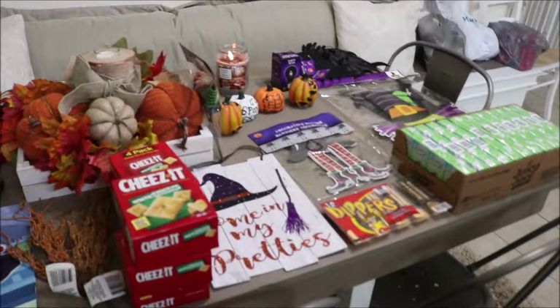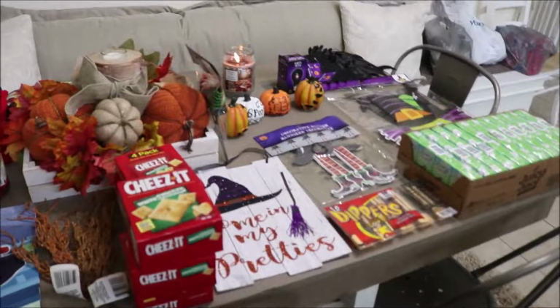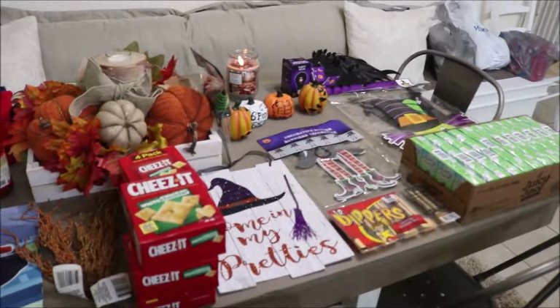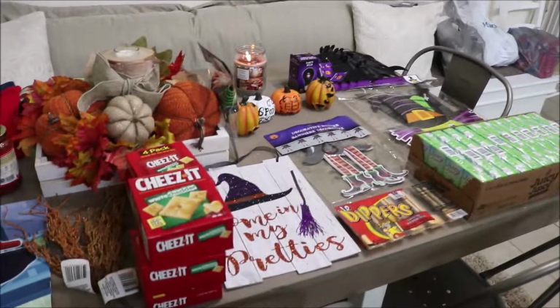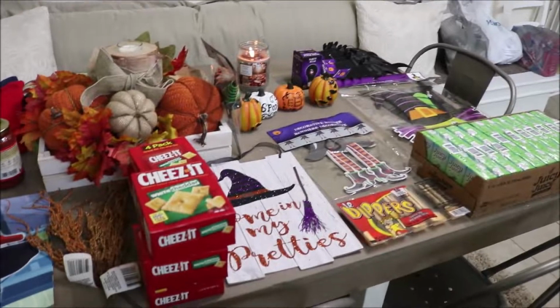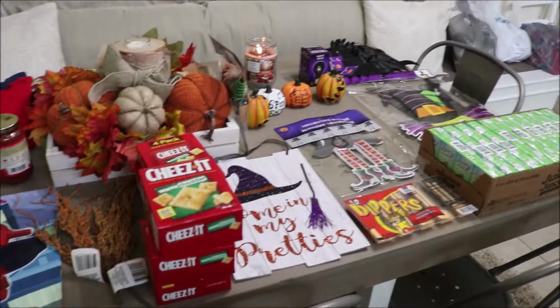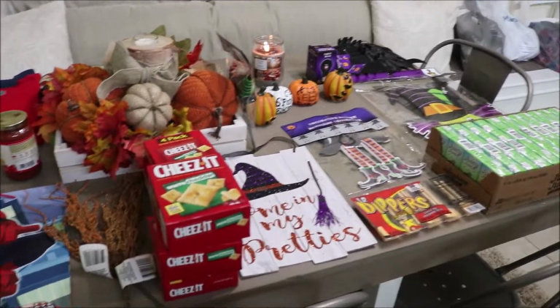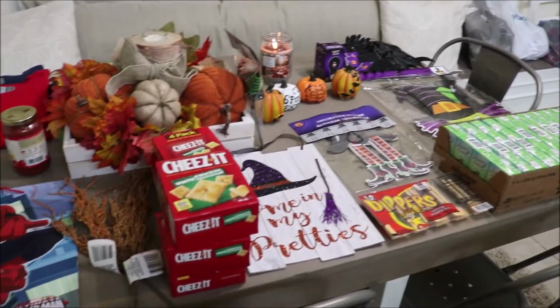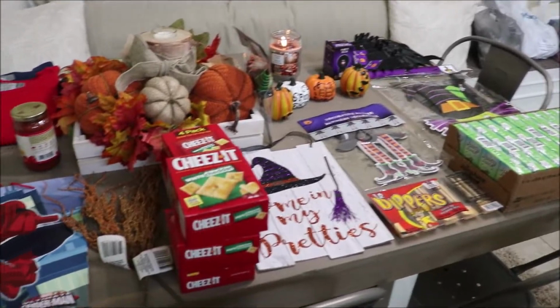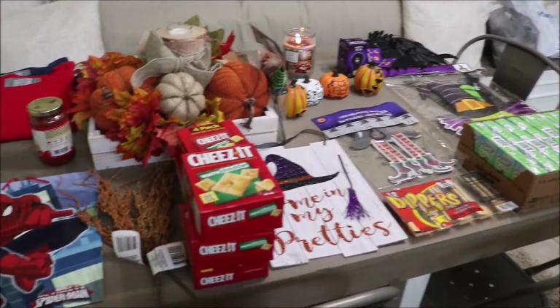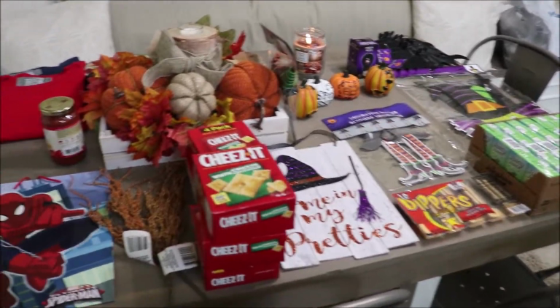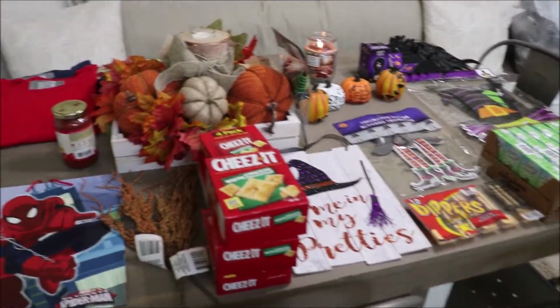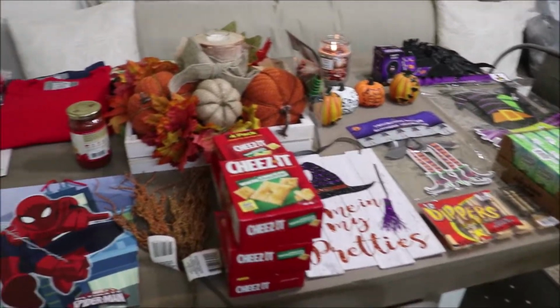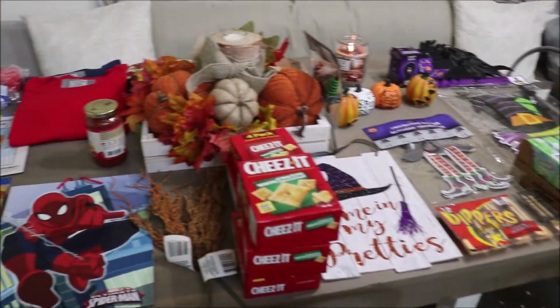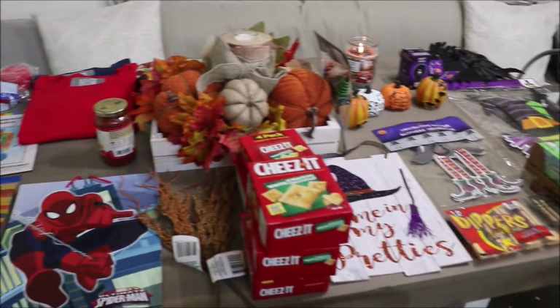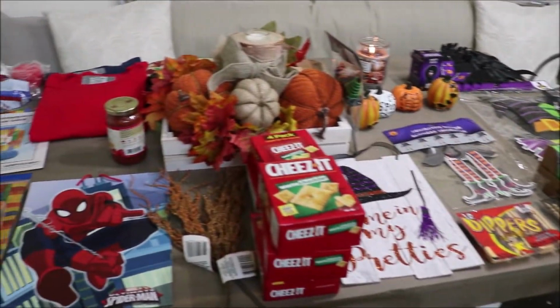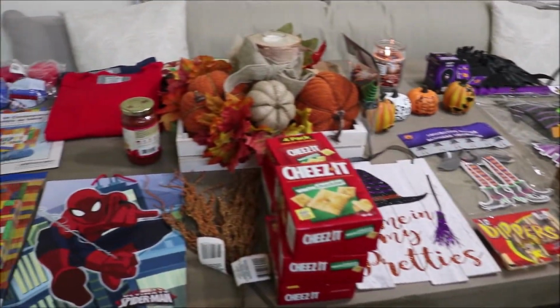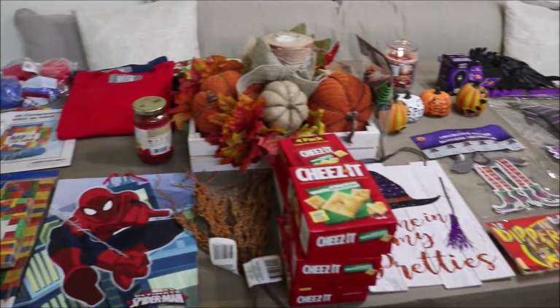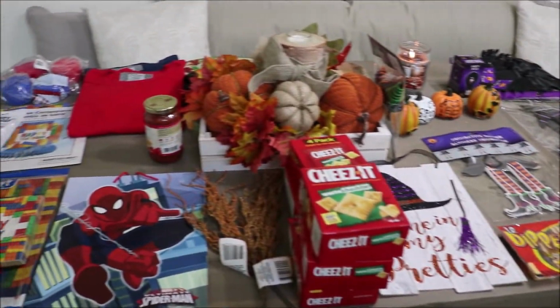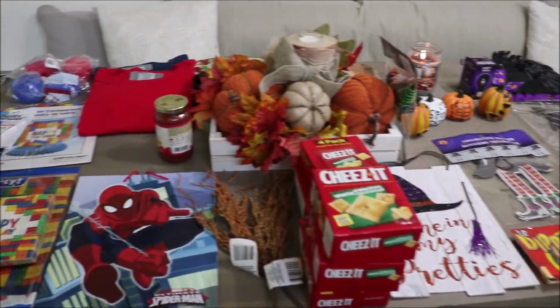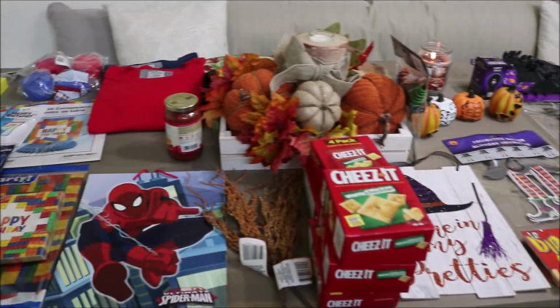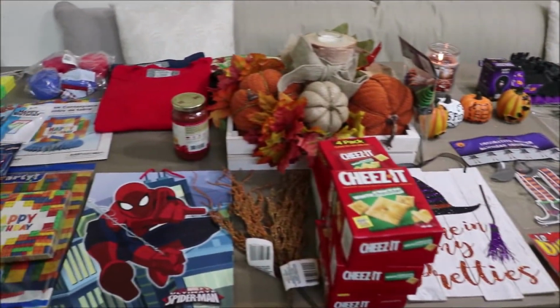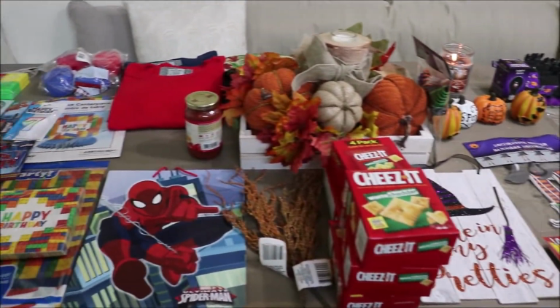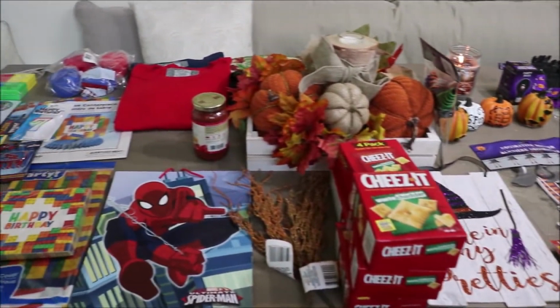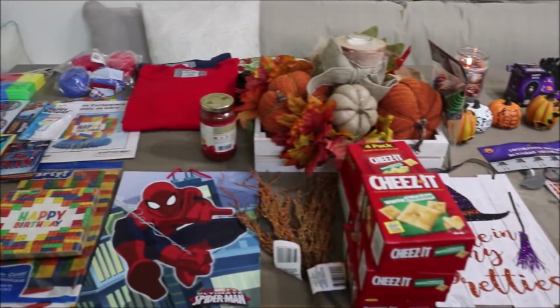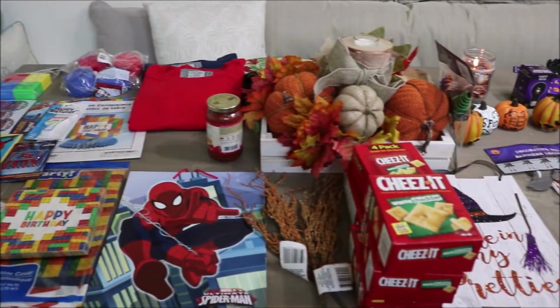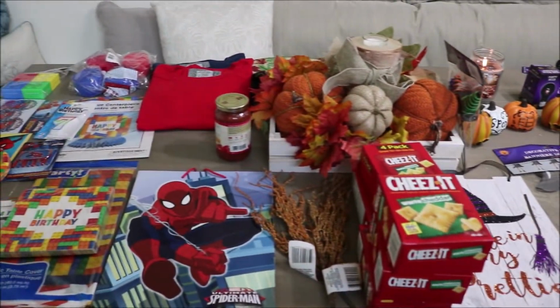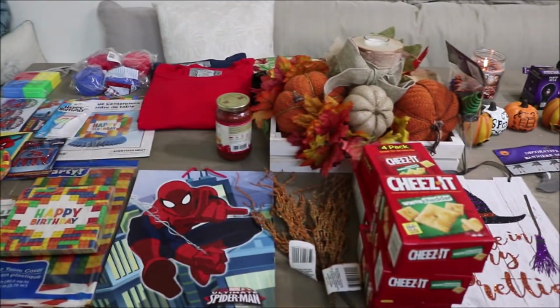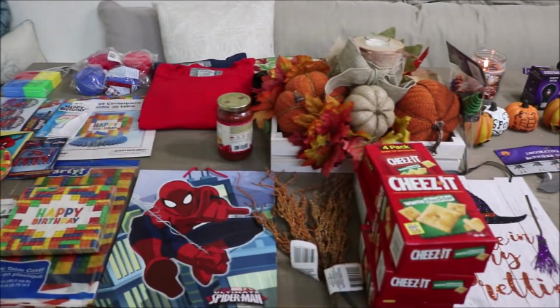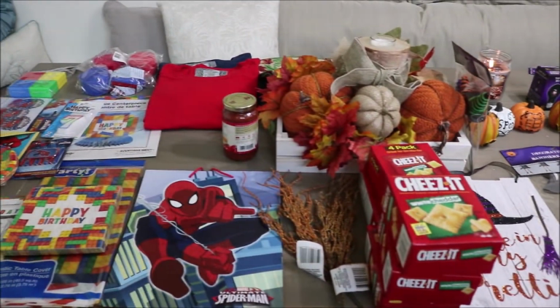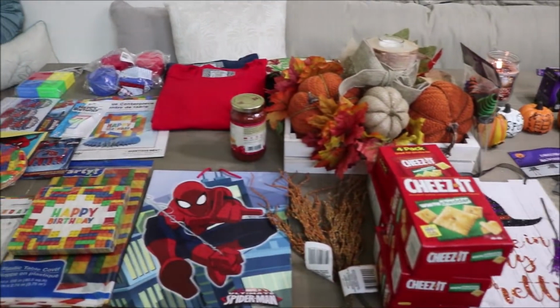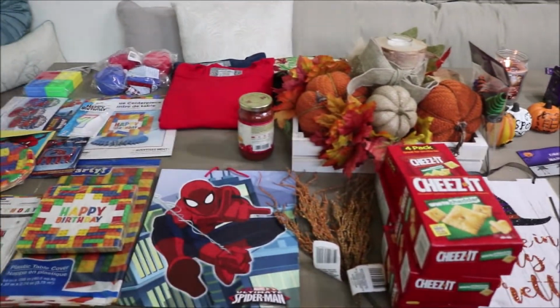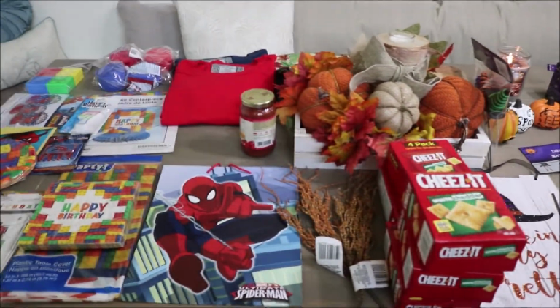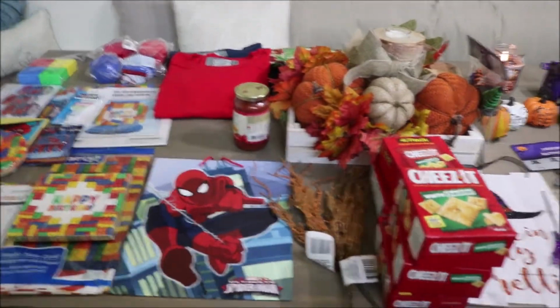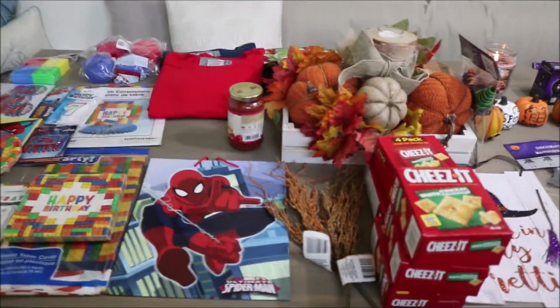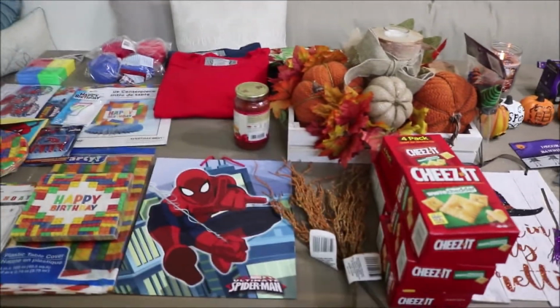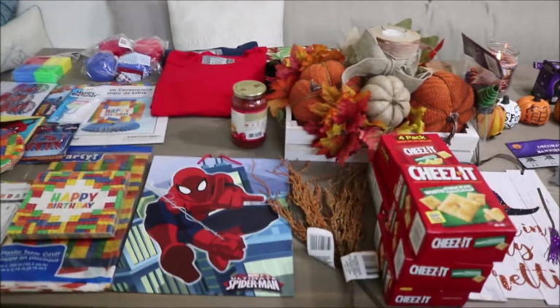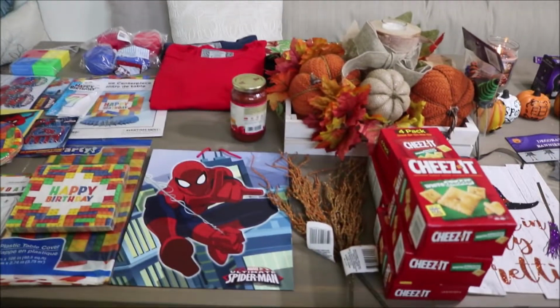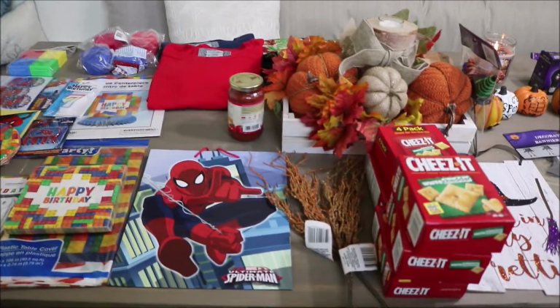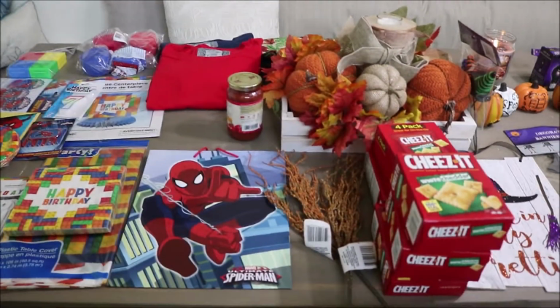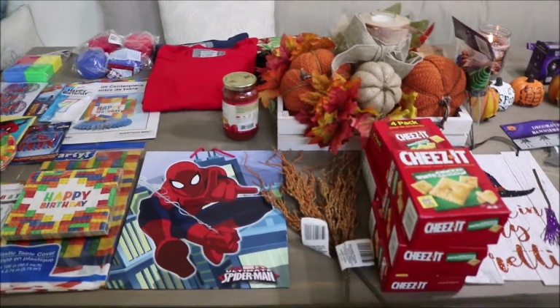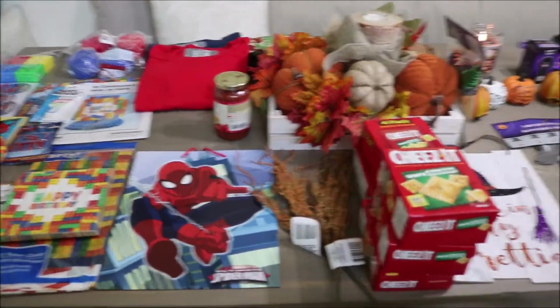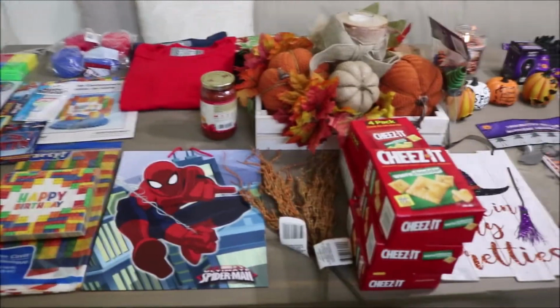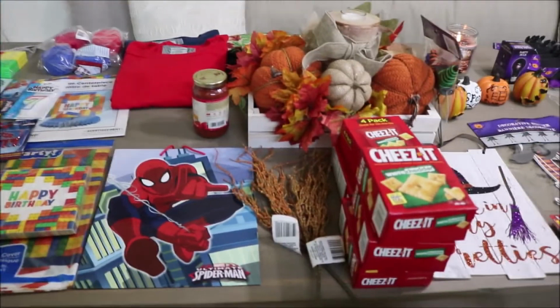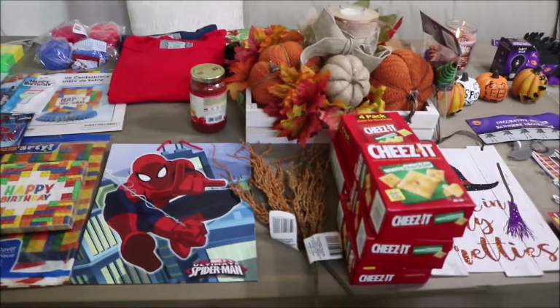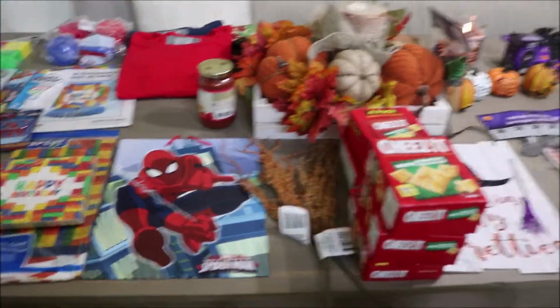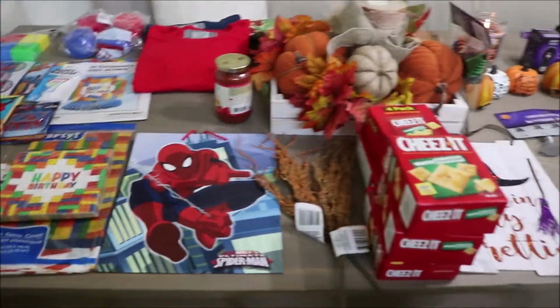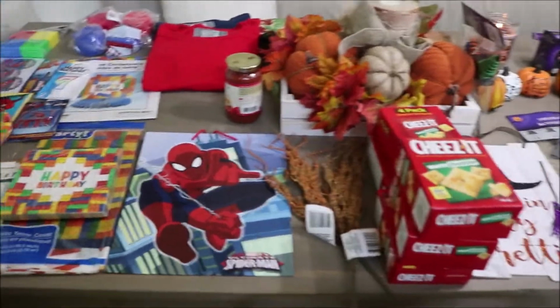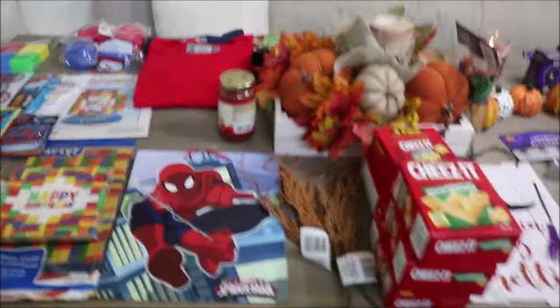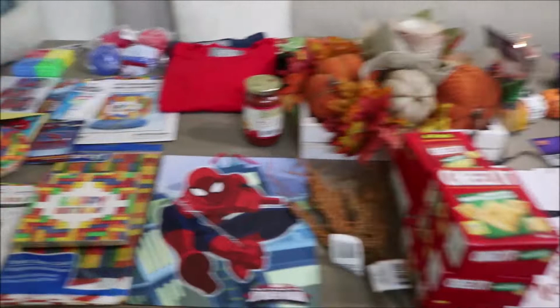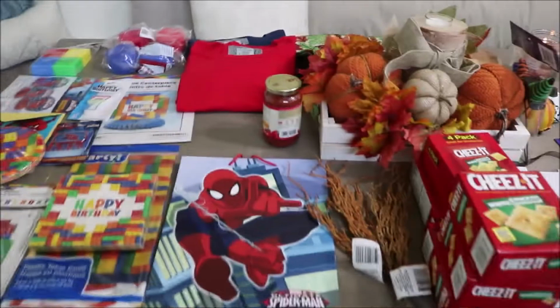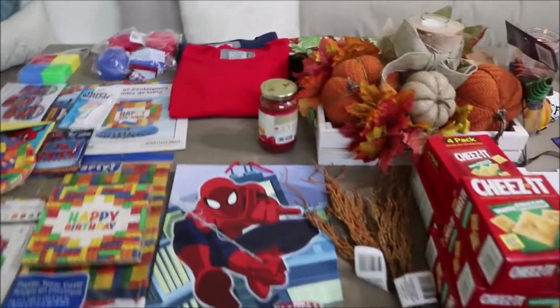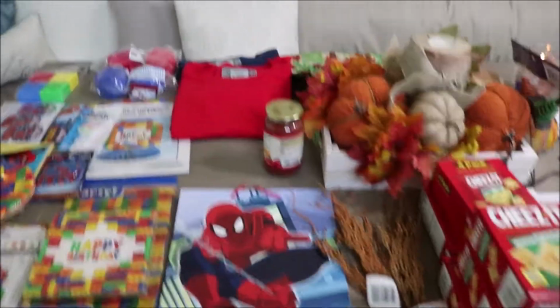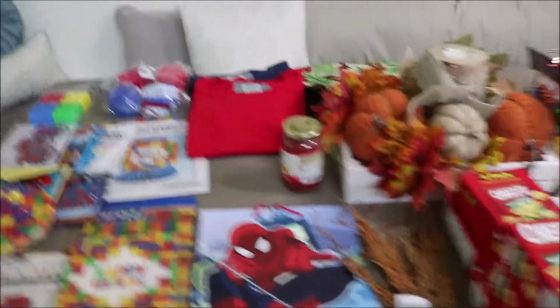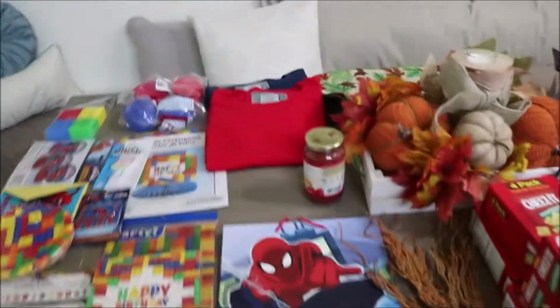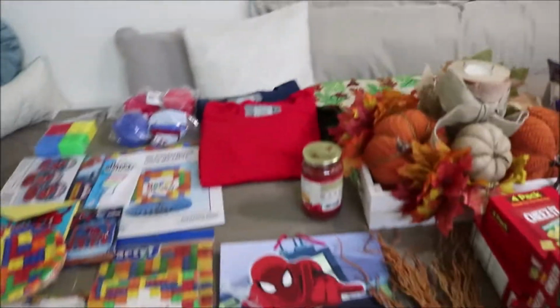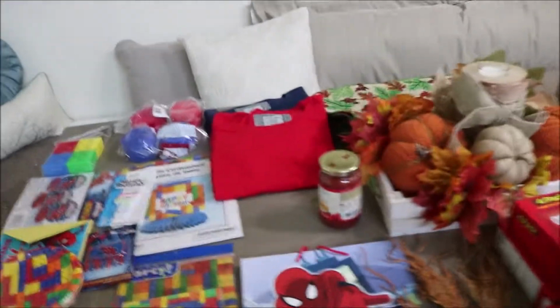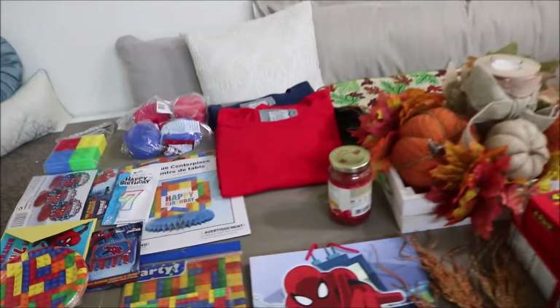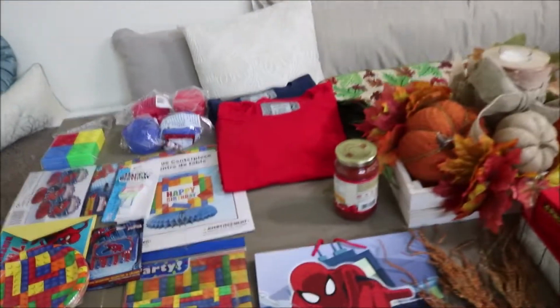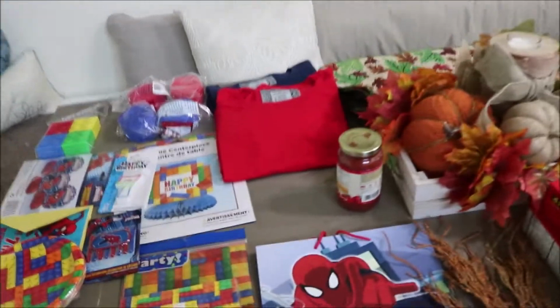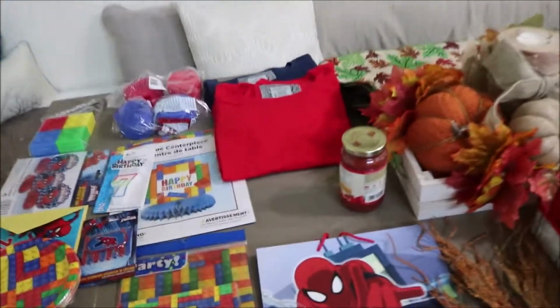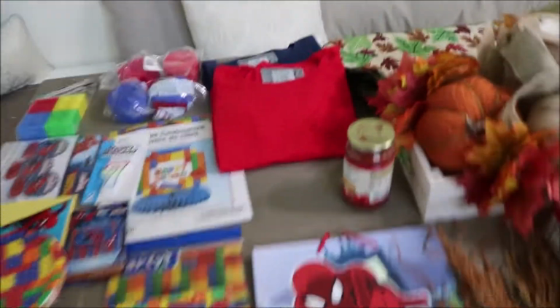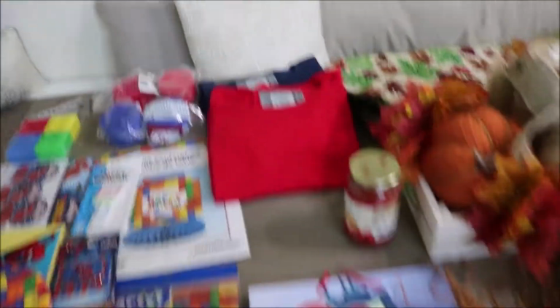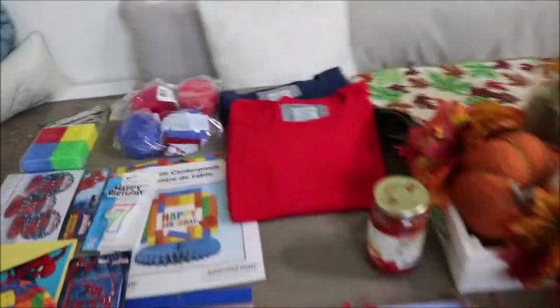Hey guys, welcome to my channel. This is BrieTV and I'm coming at you guys with another Dollar Tree haul. So yes, hop right into it.